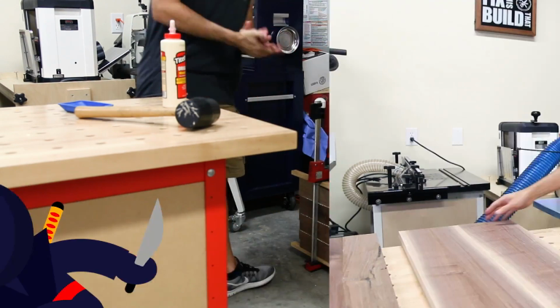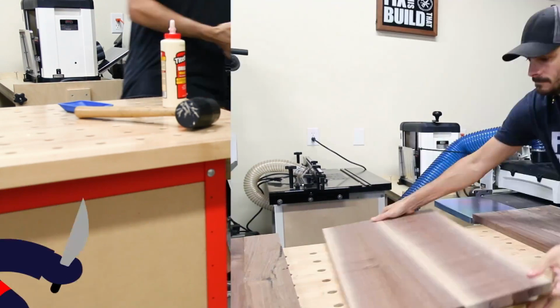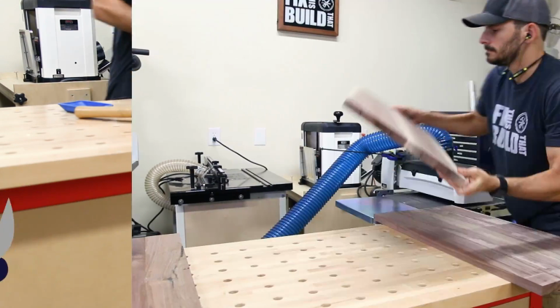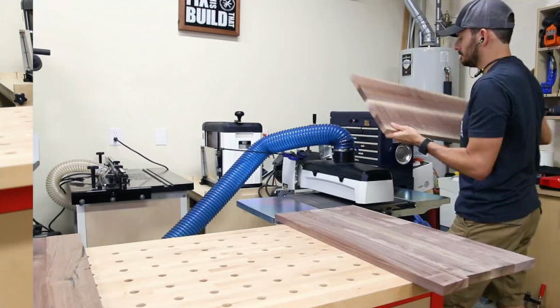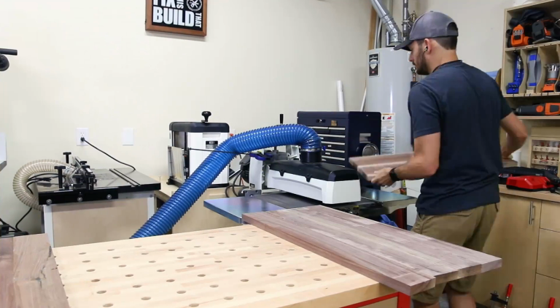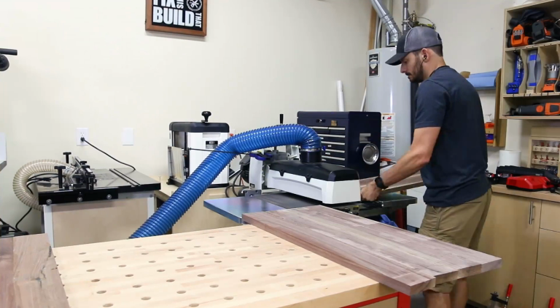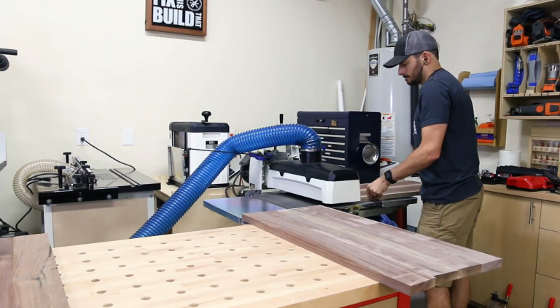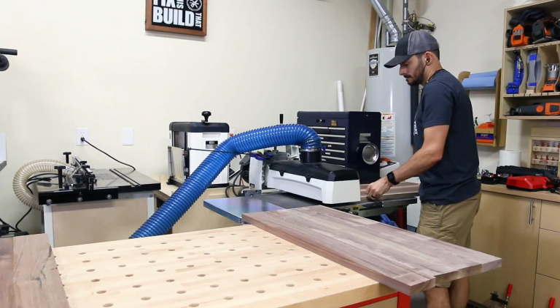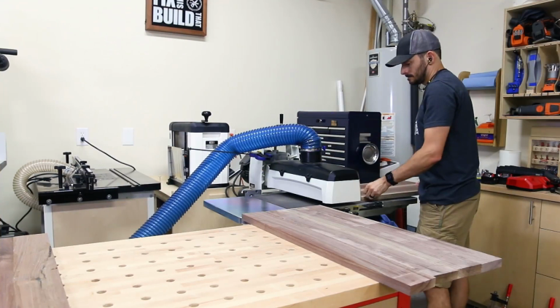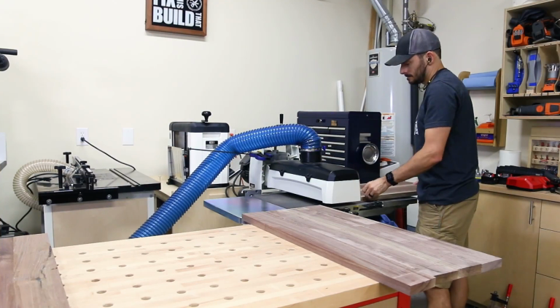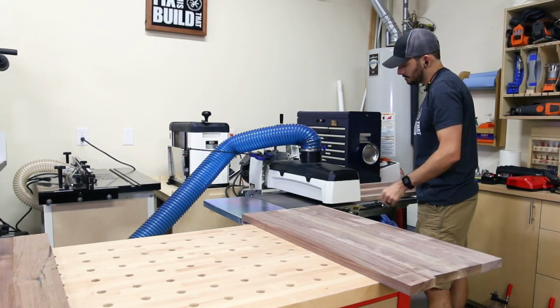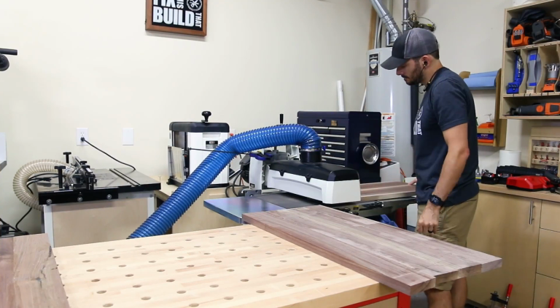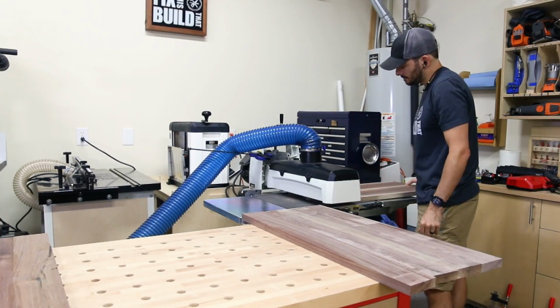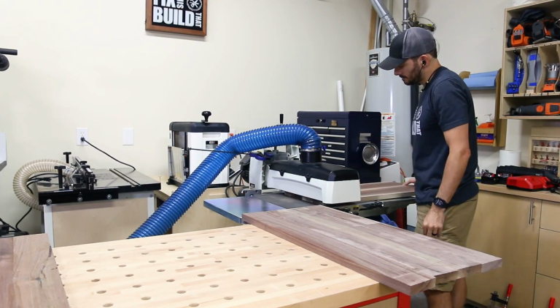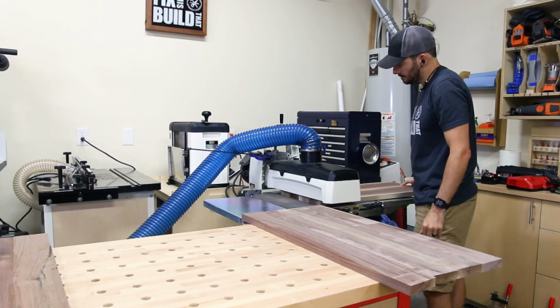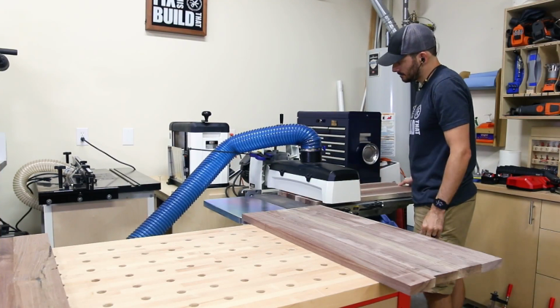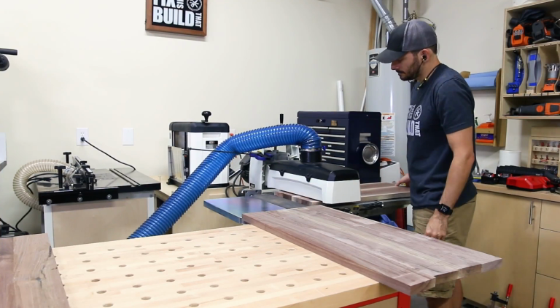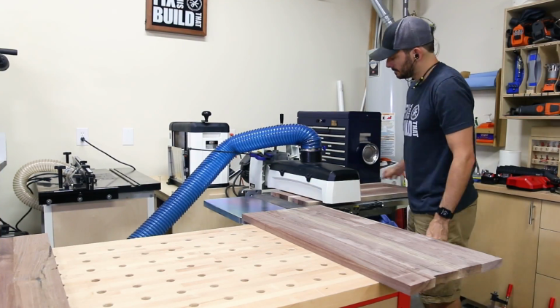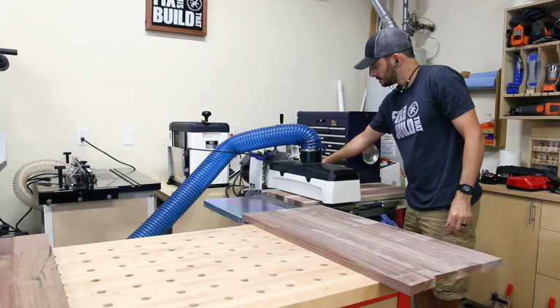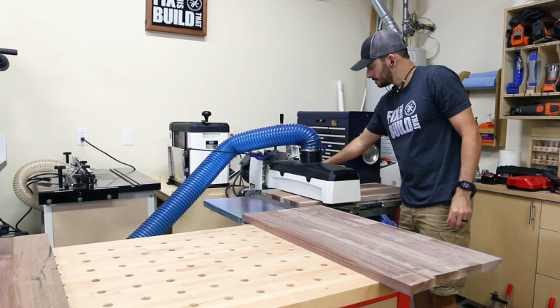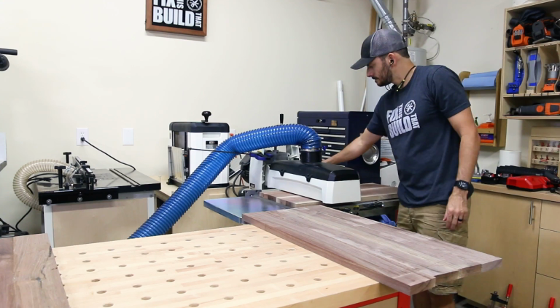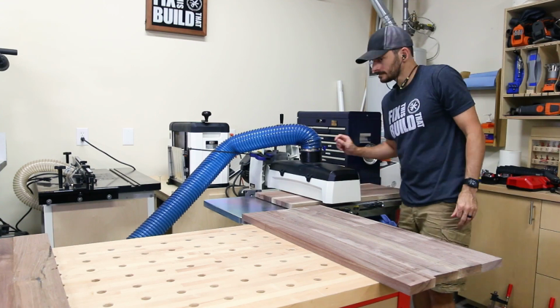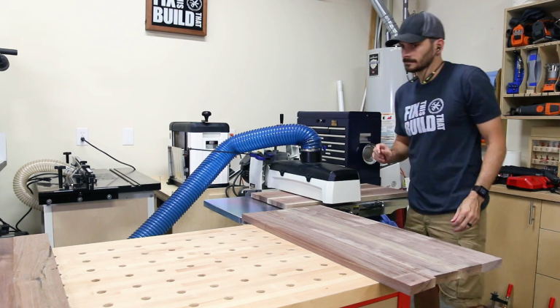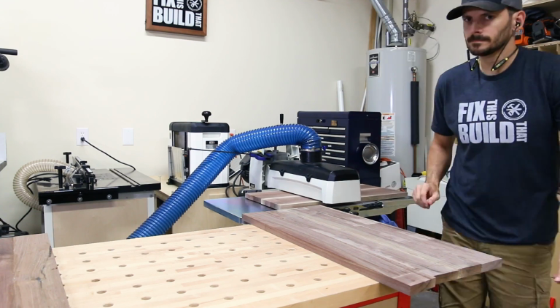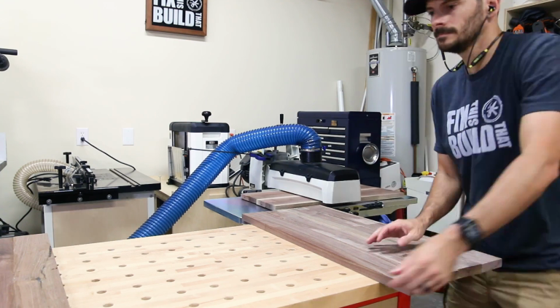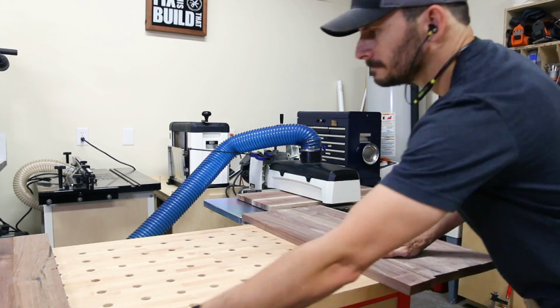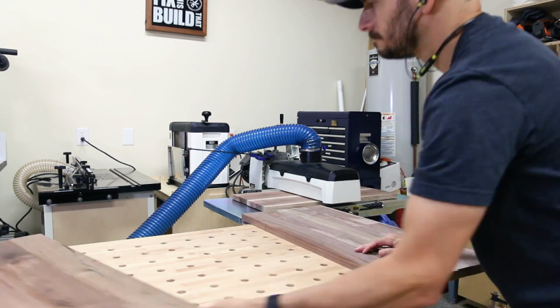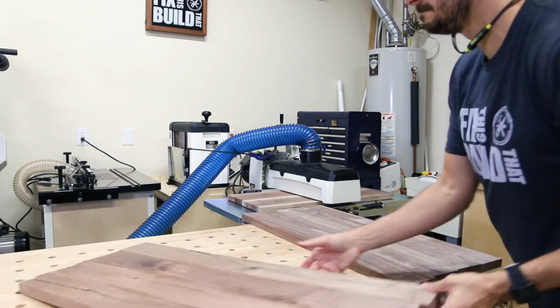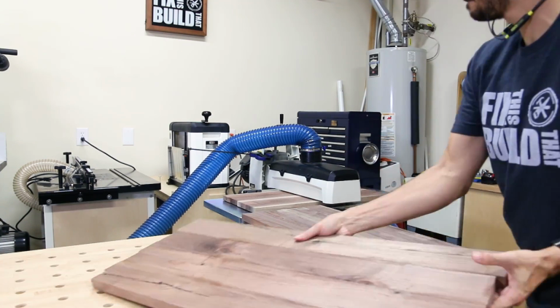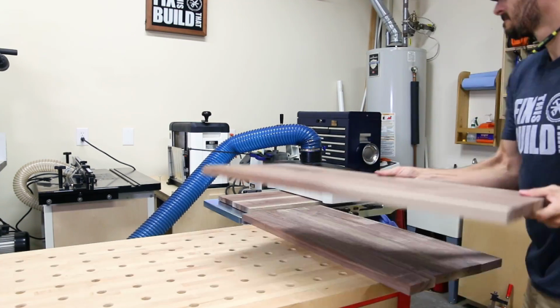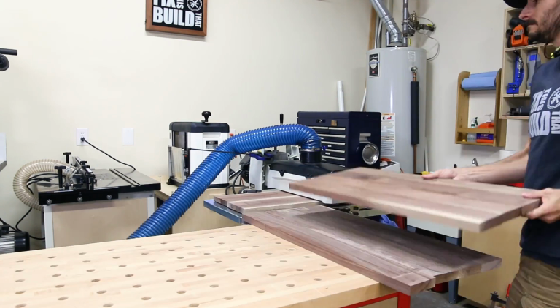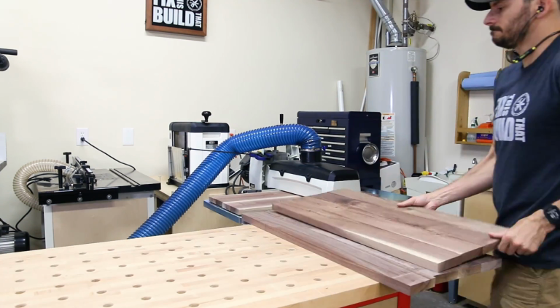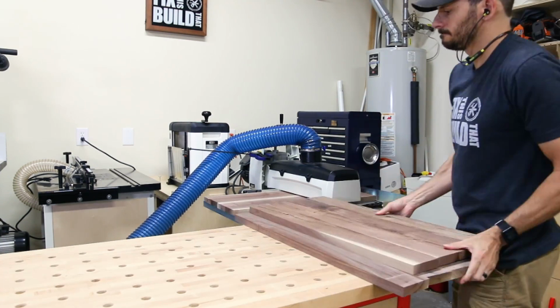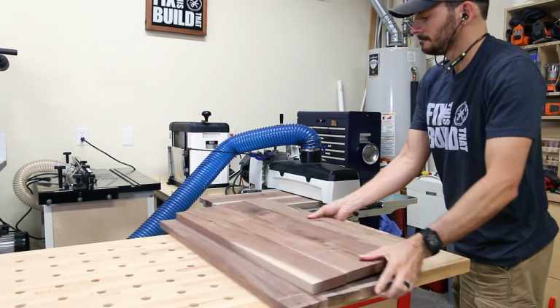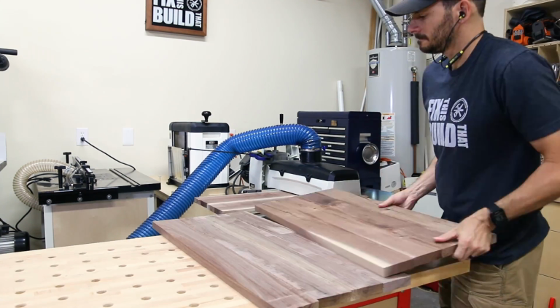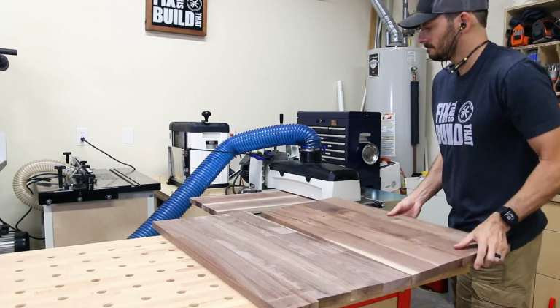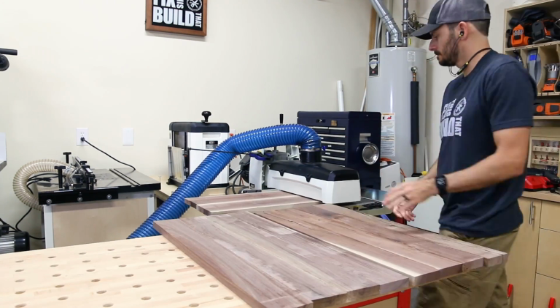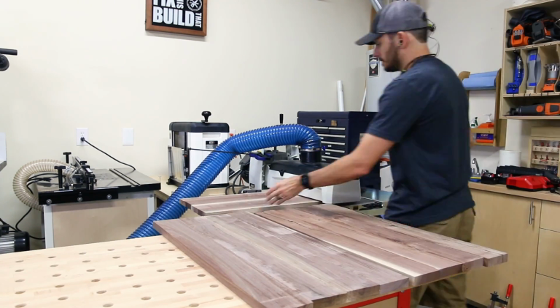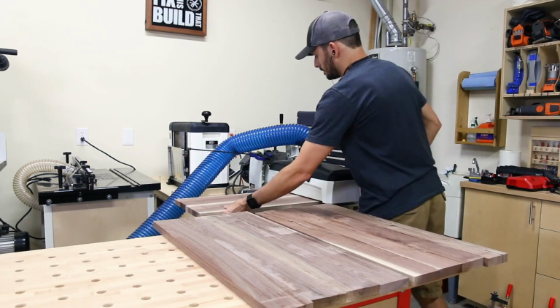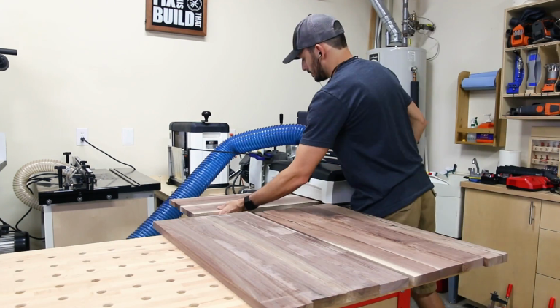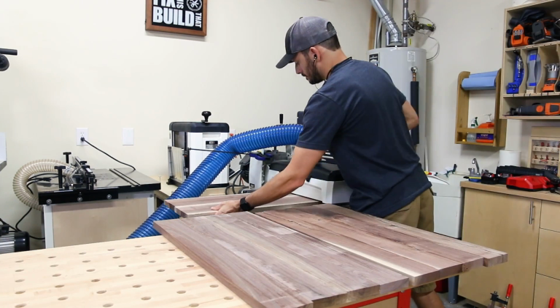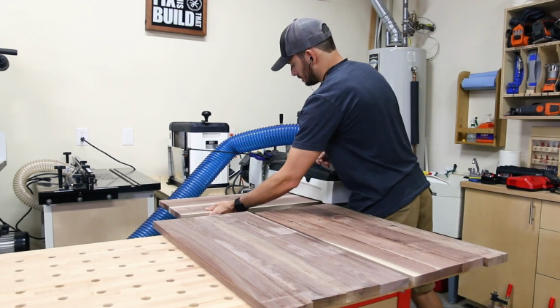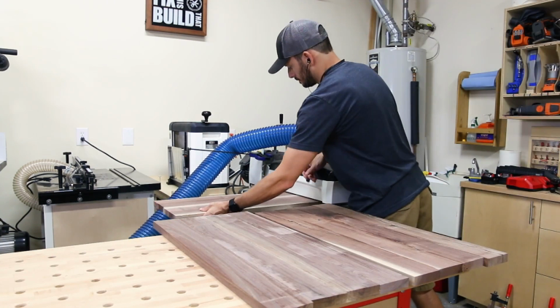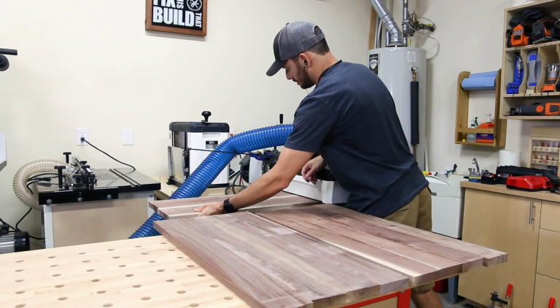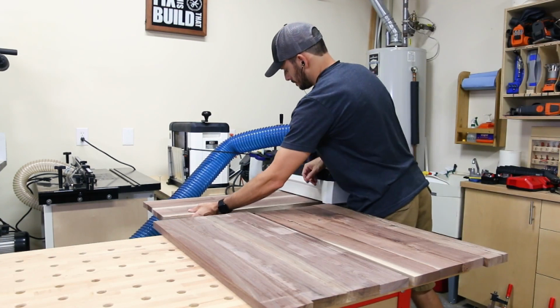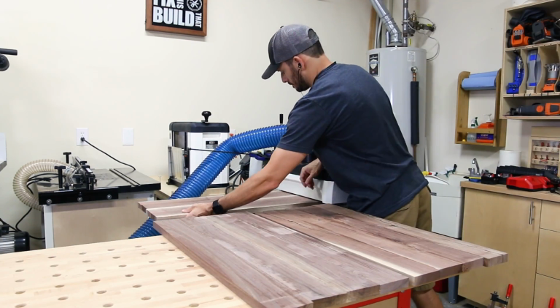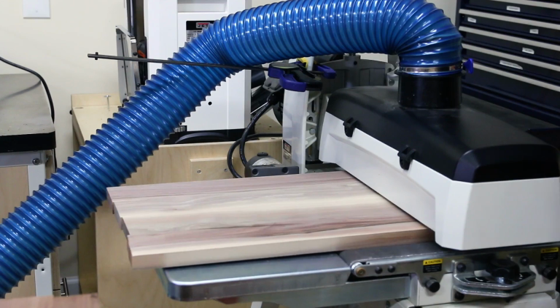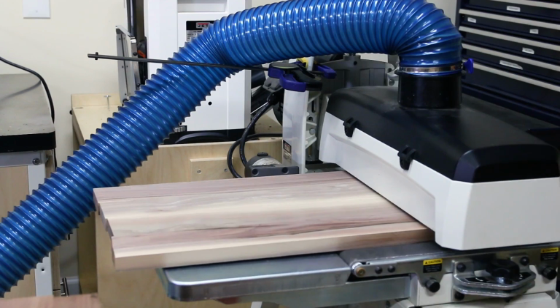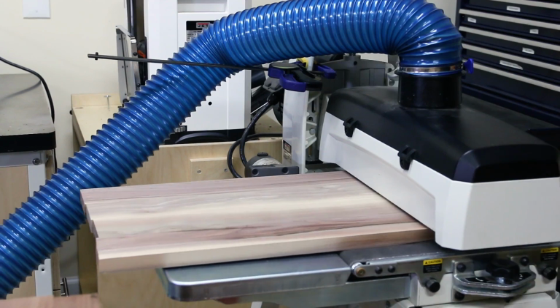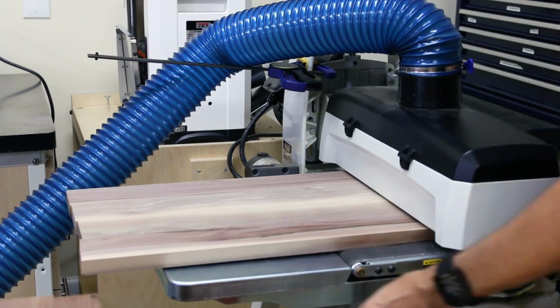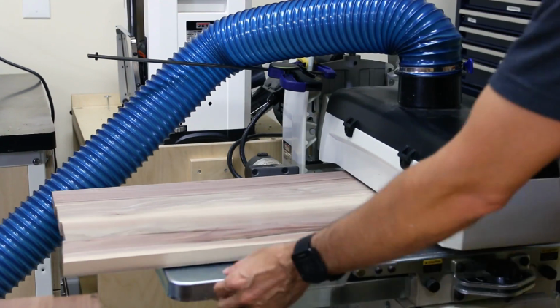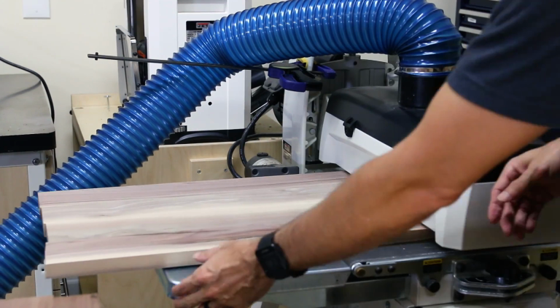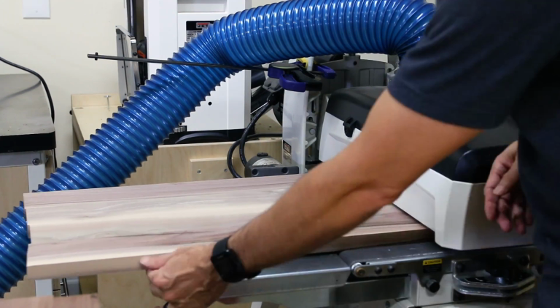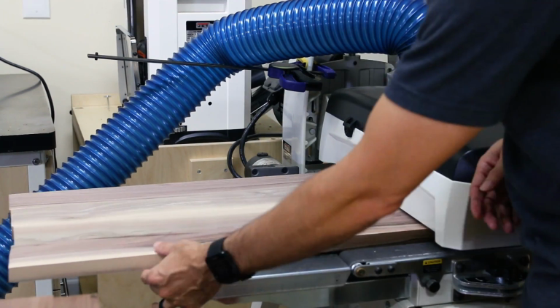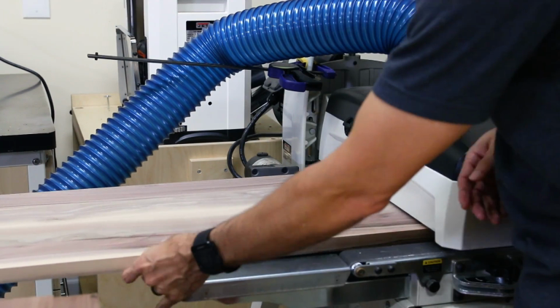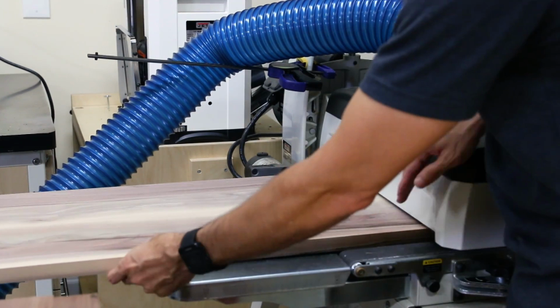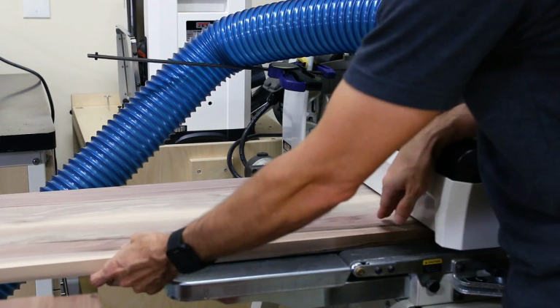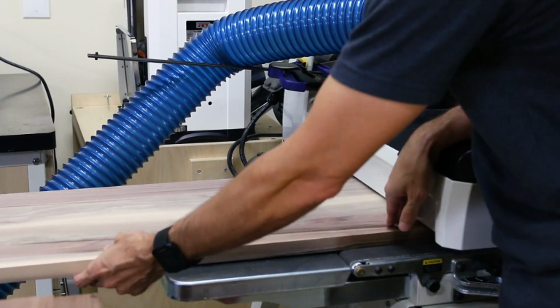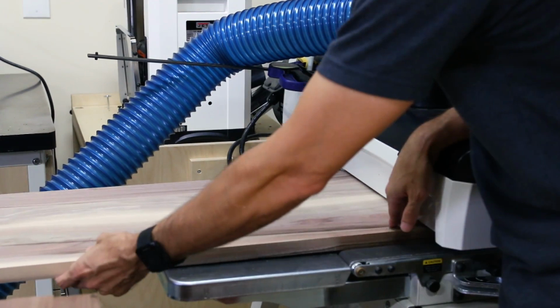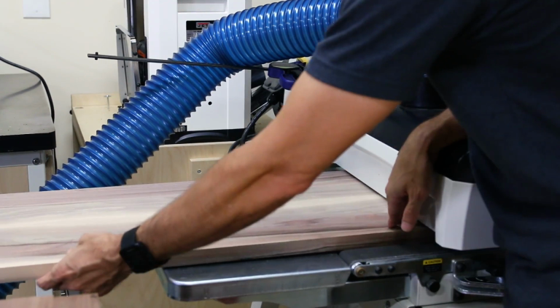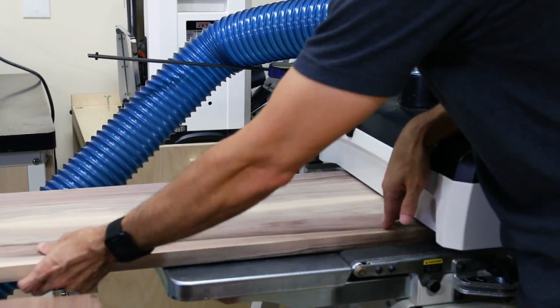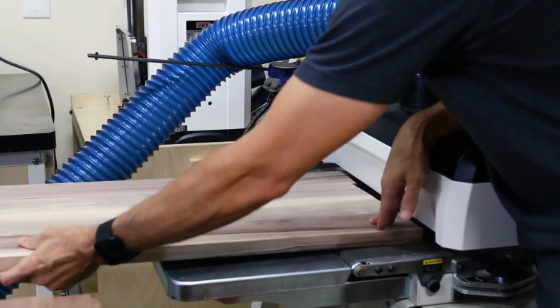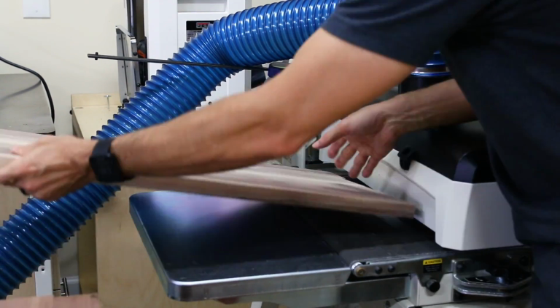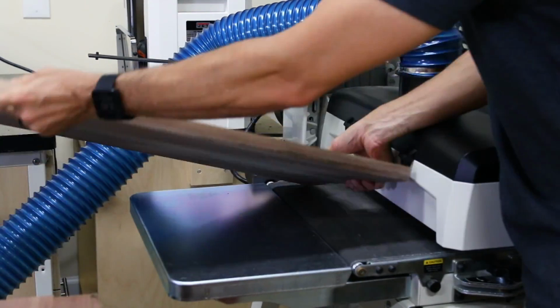The glued-up panels were just wider than my planer so I went to the drum sander to flatten them out before moving on to the next step.